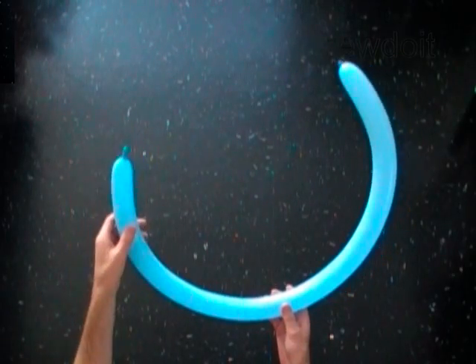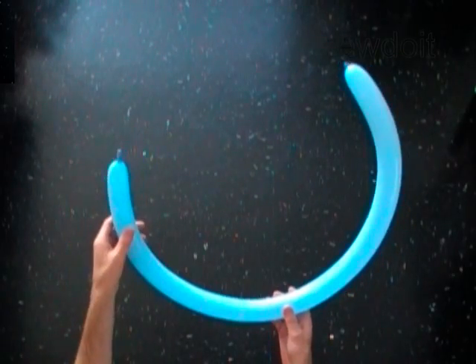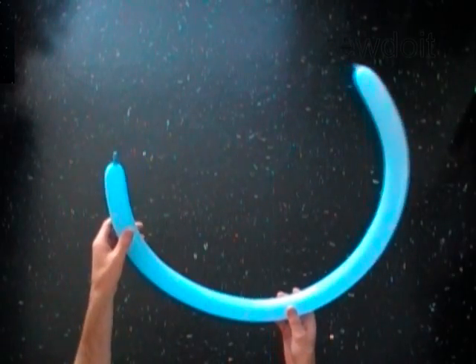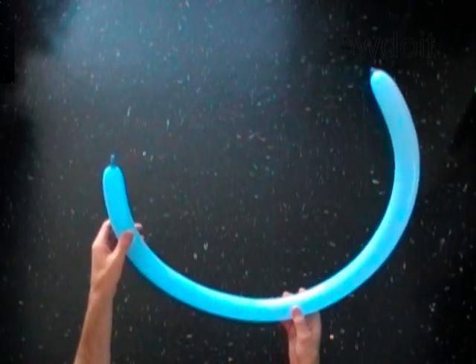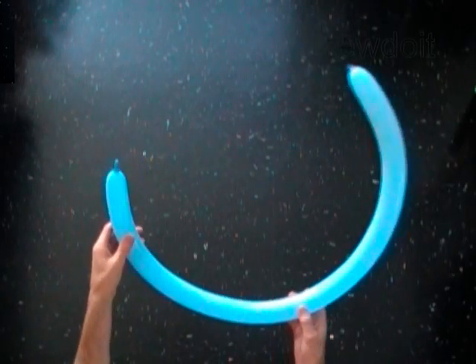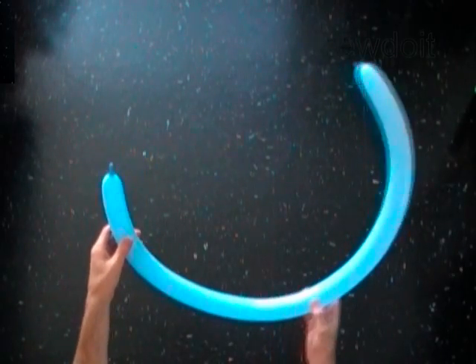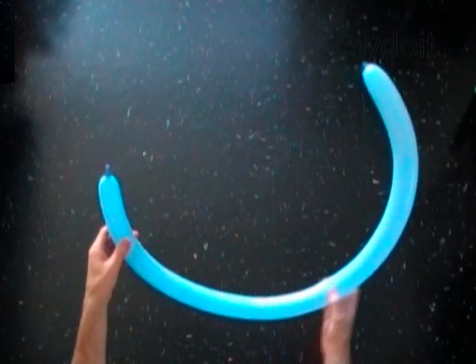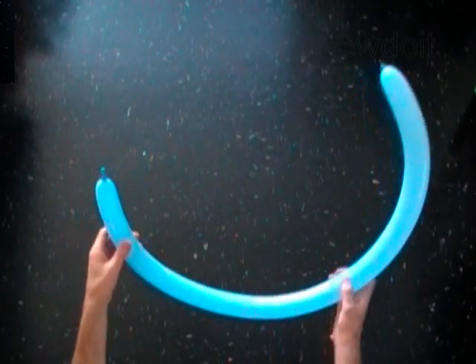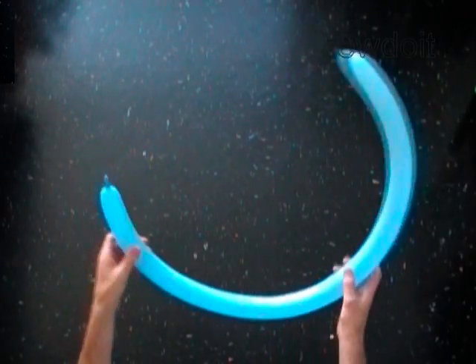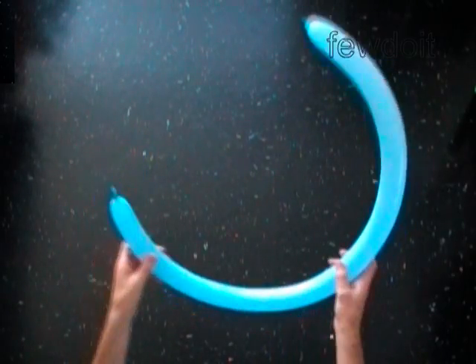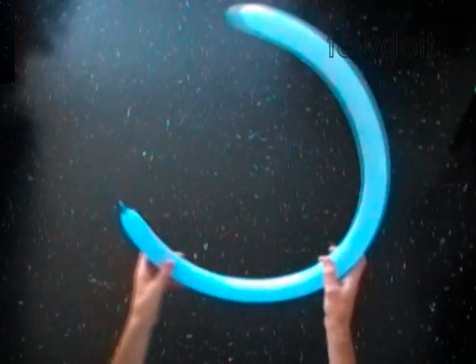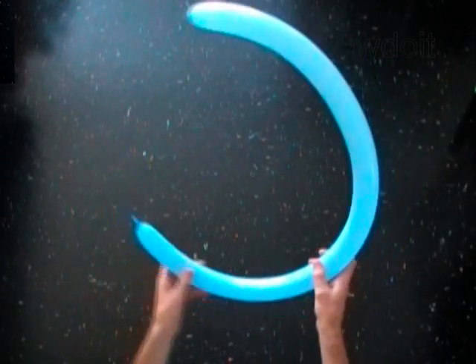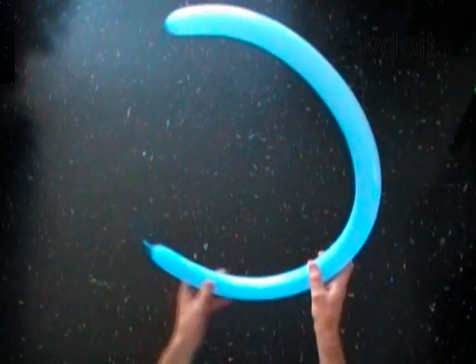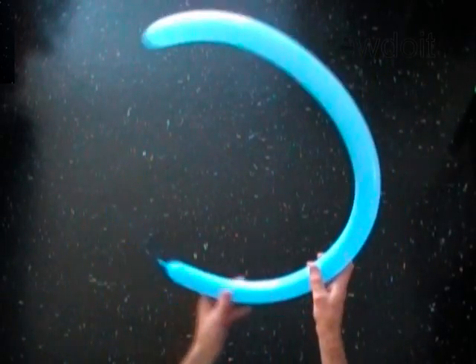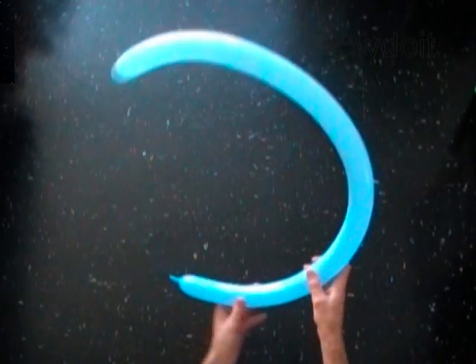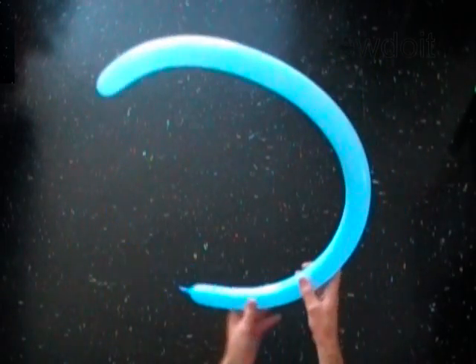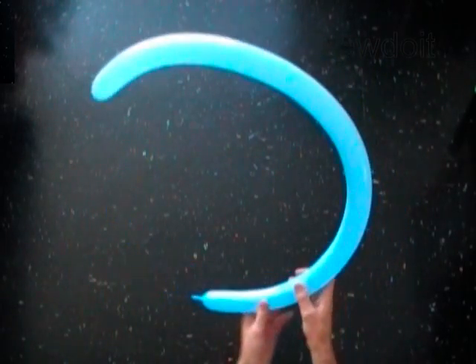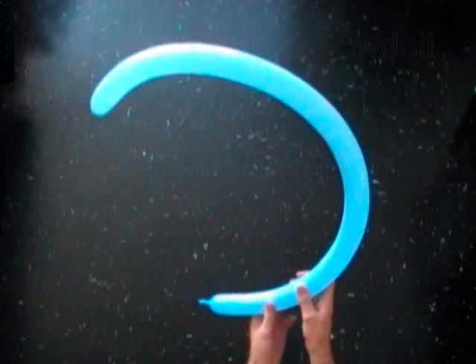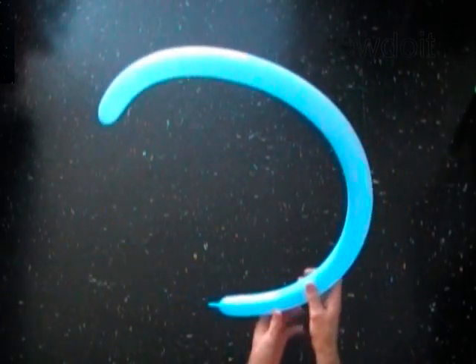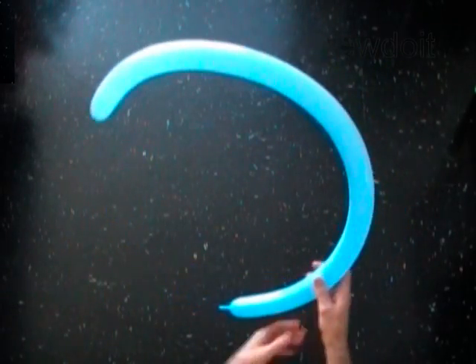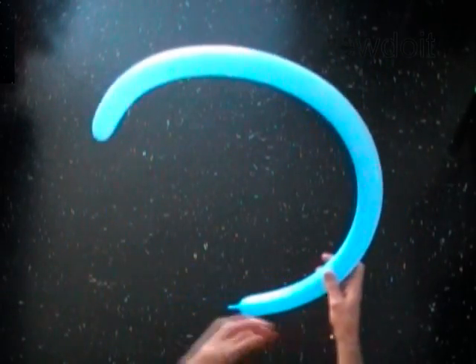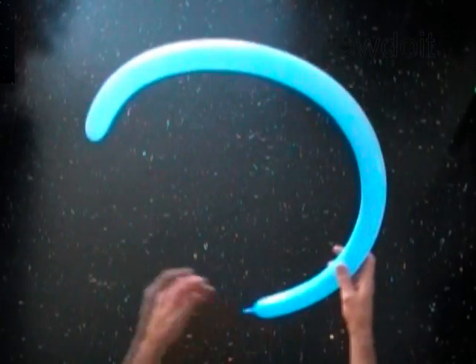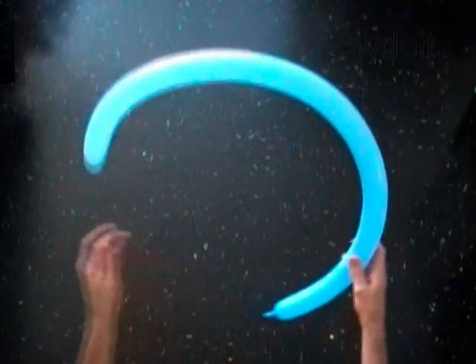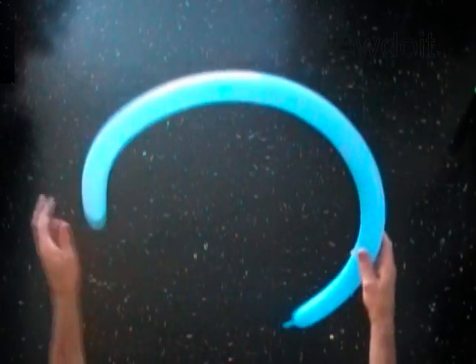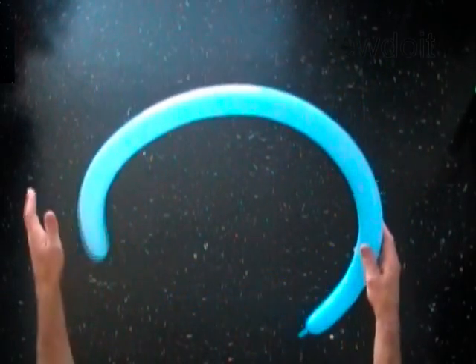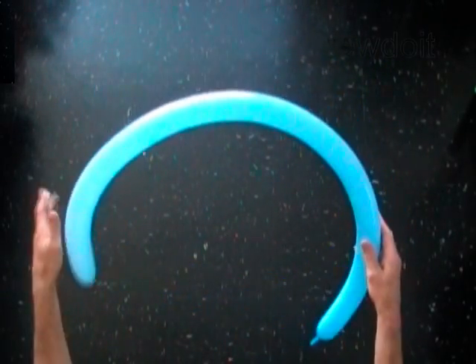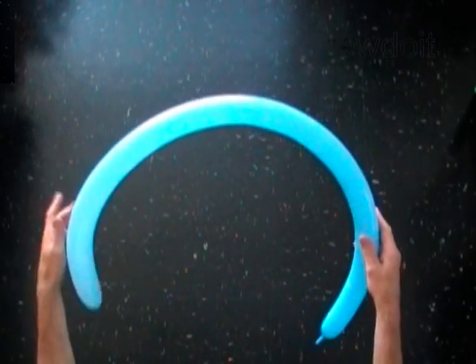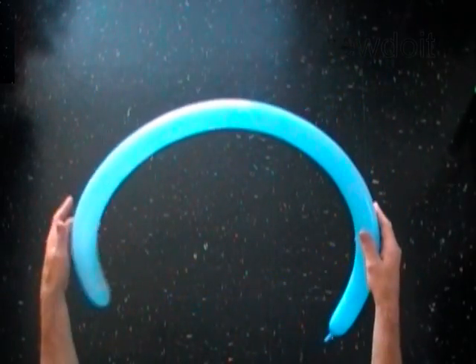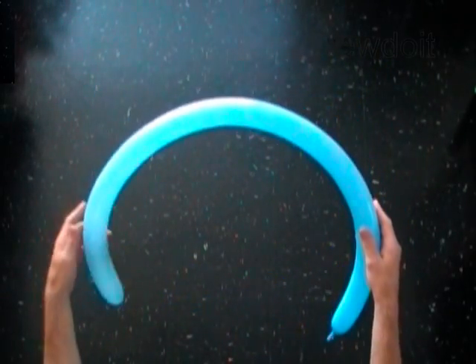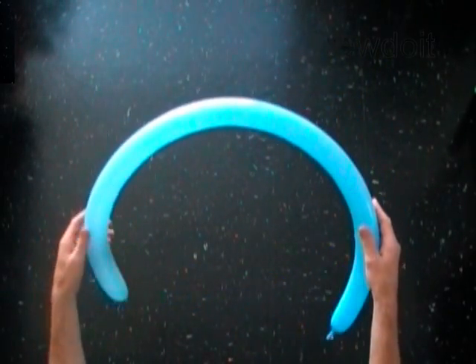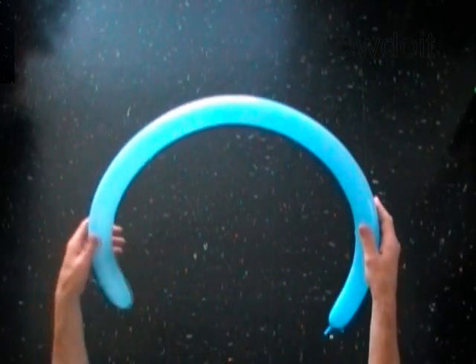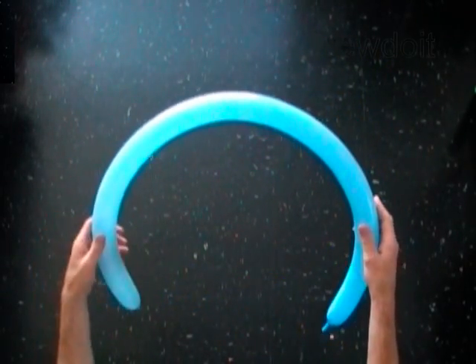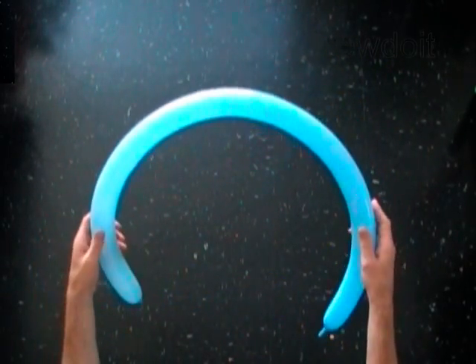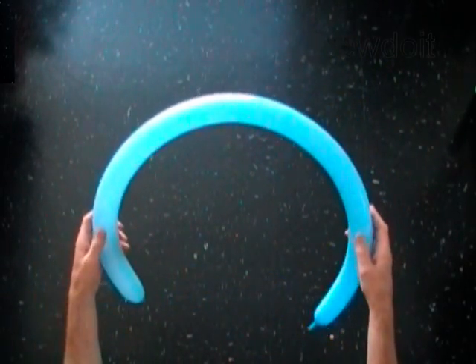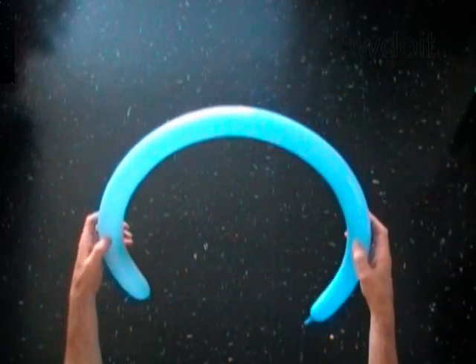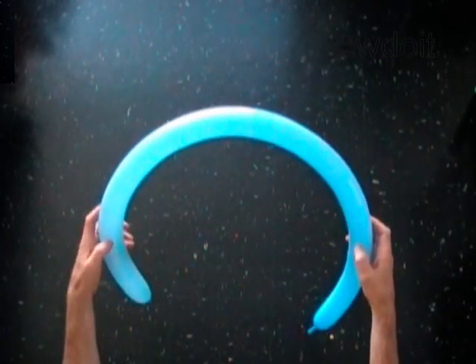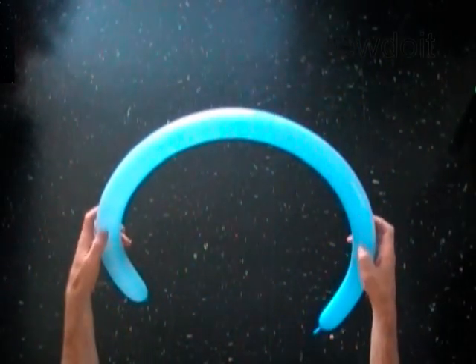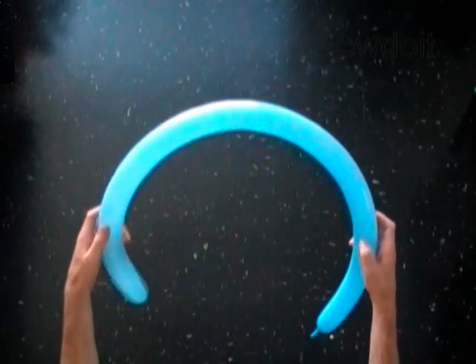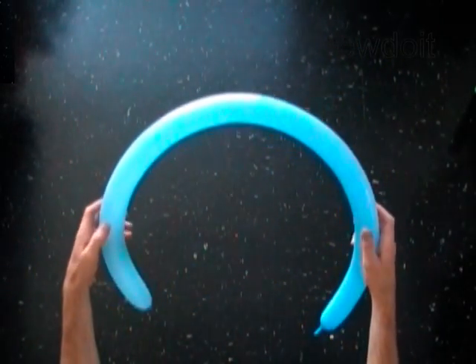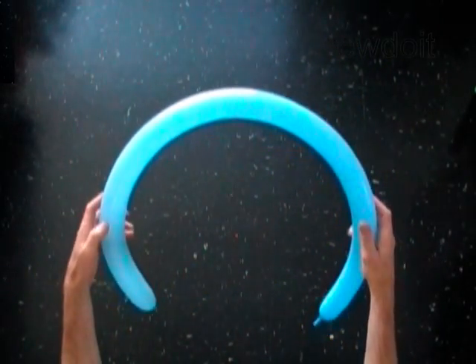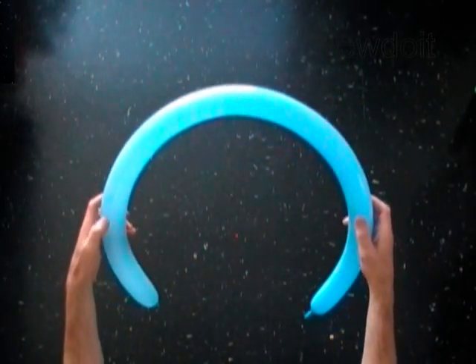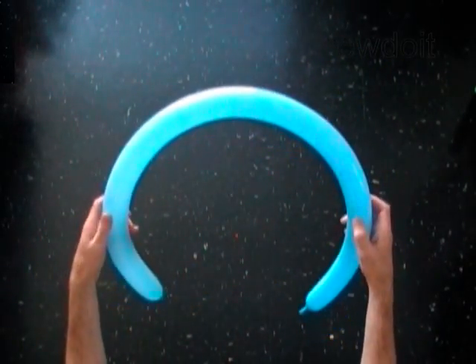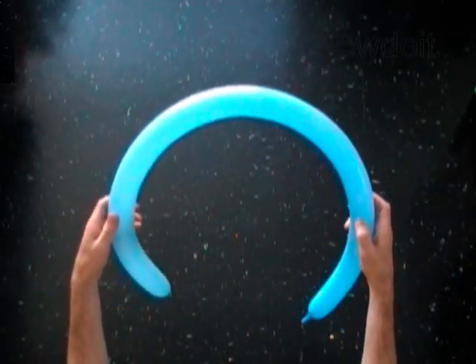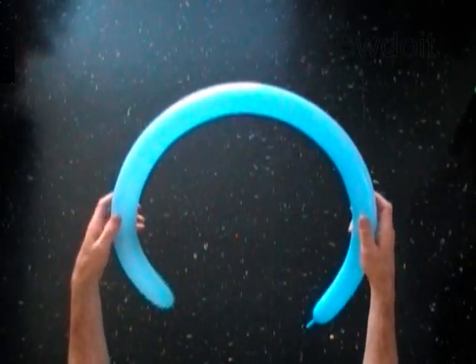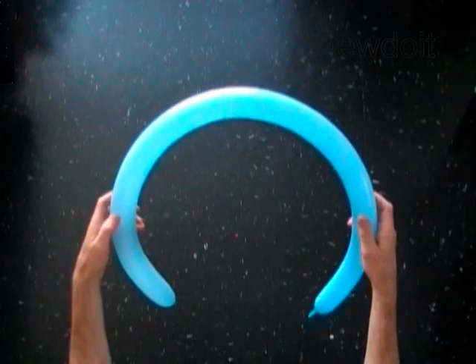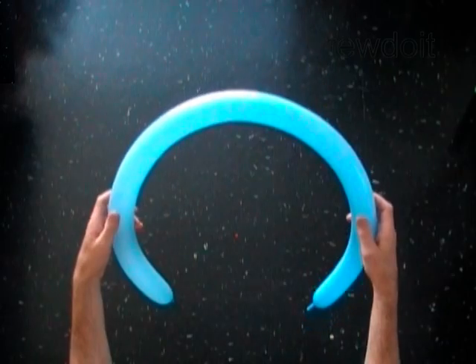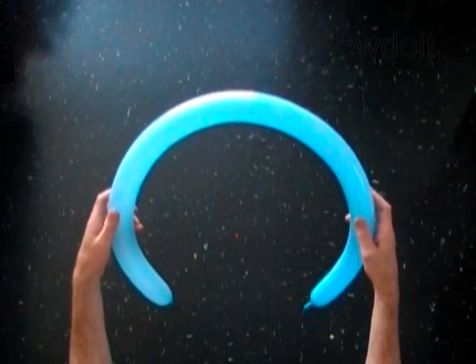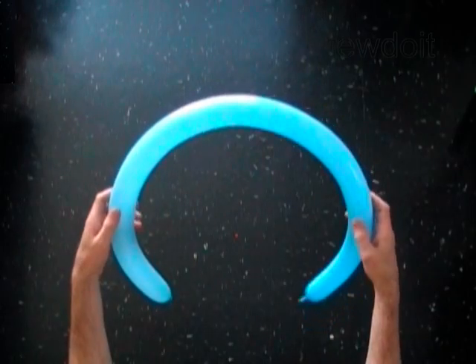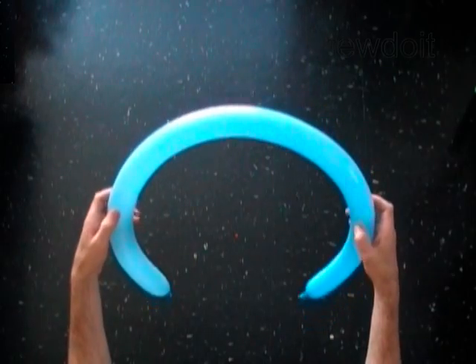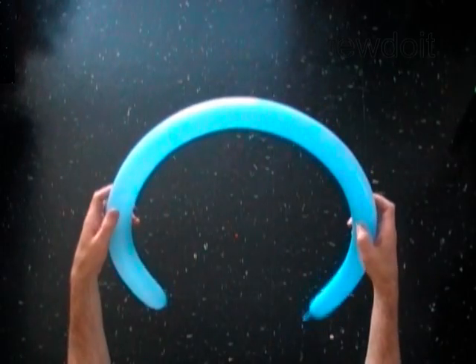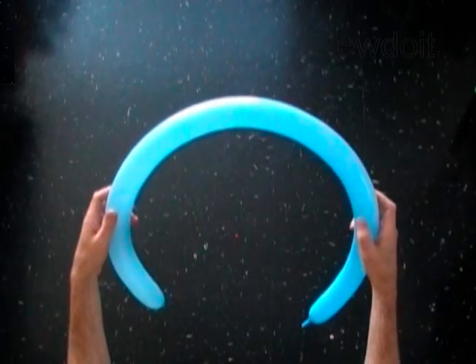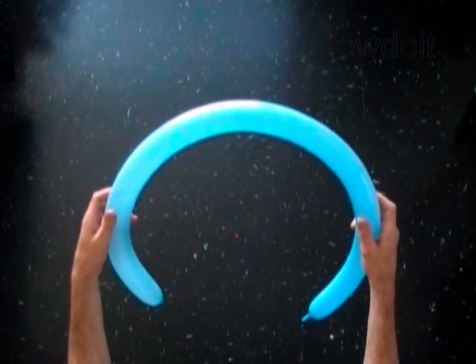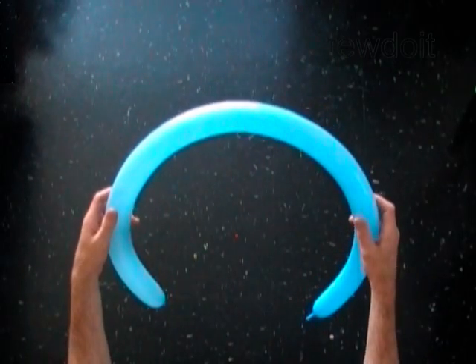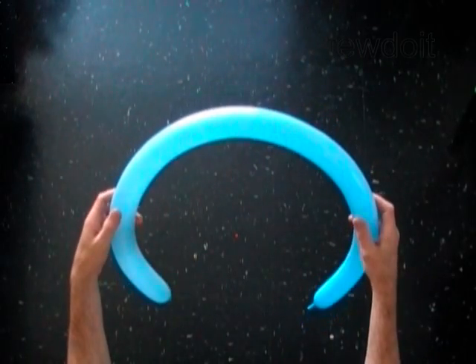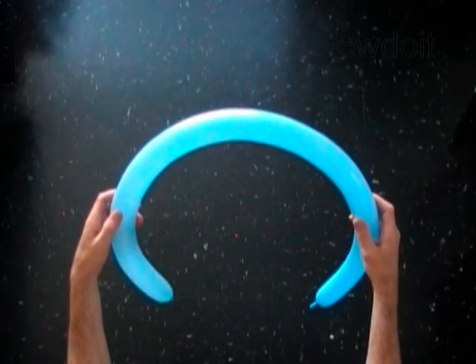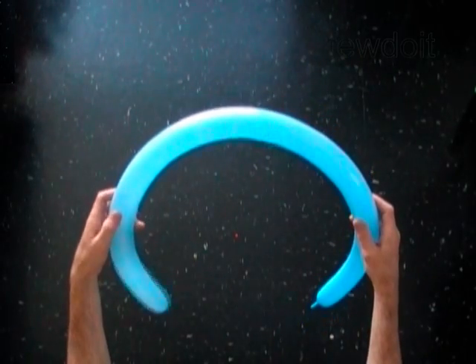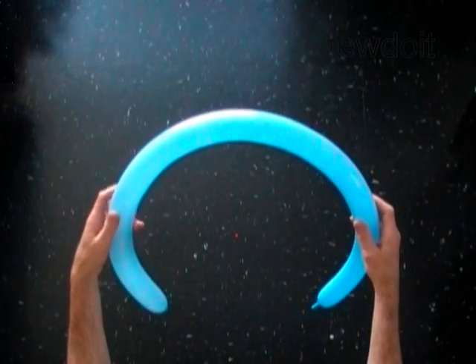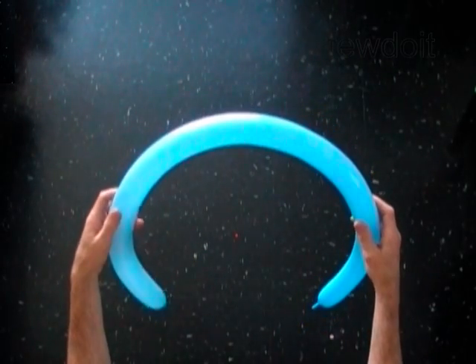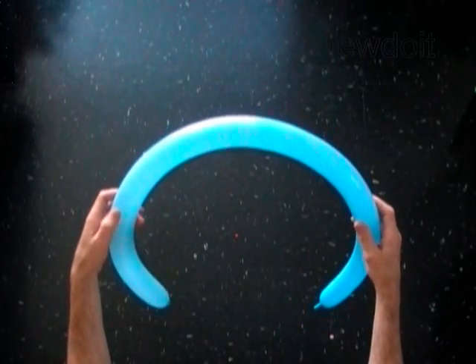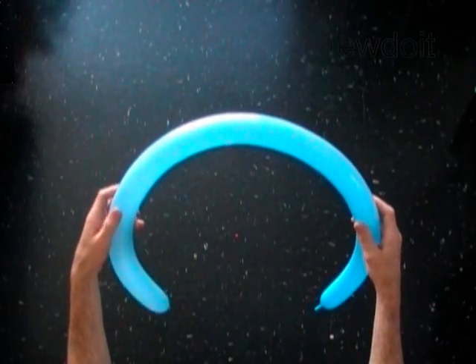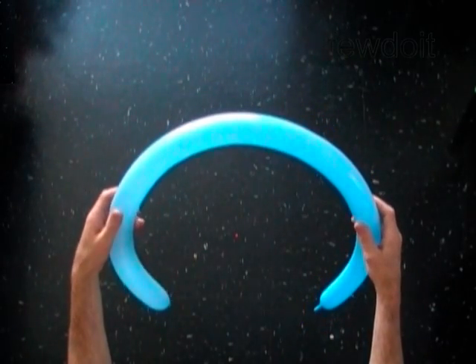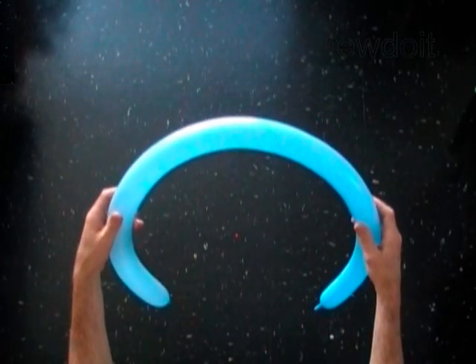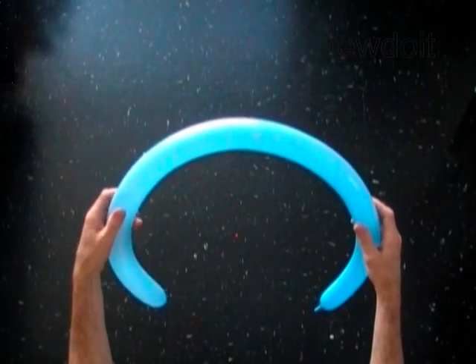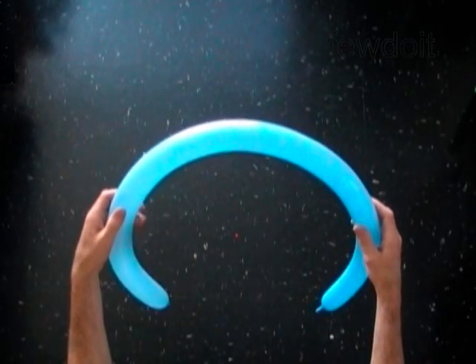Hello, inflate a balloon leaving a one-inch flat tail. First we are going to make a three-petals flower.